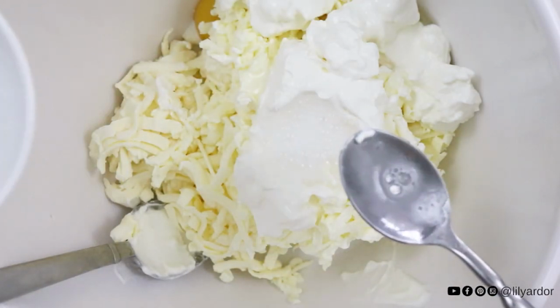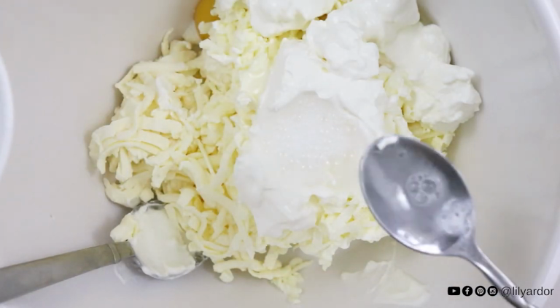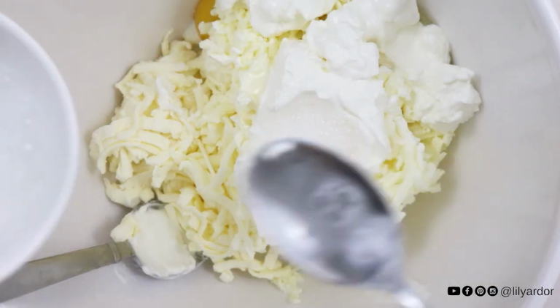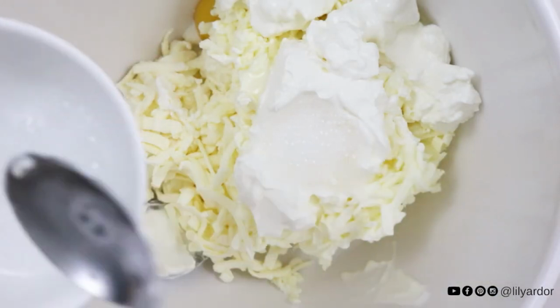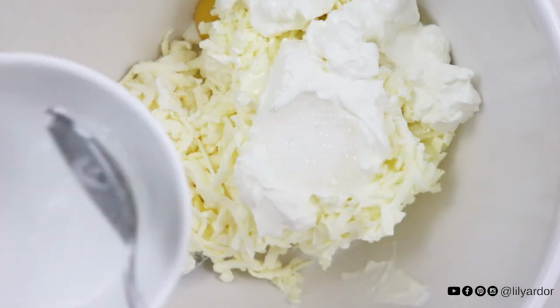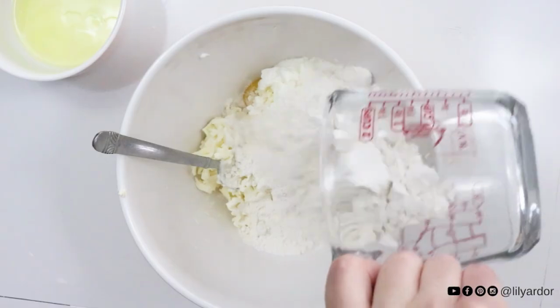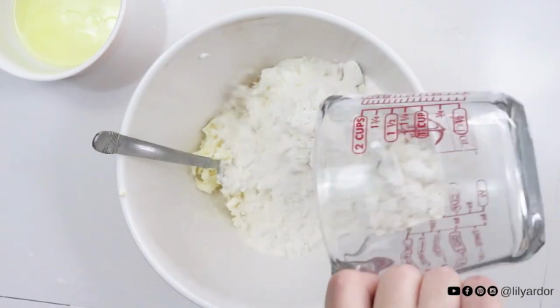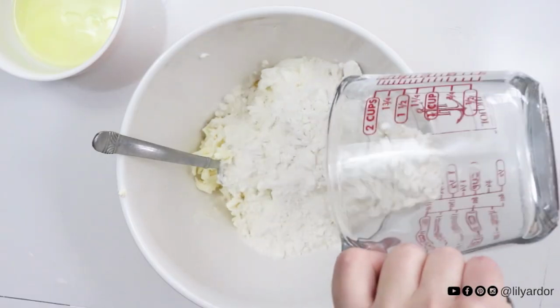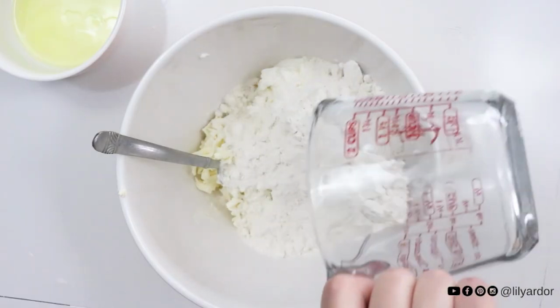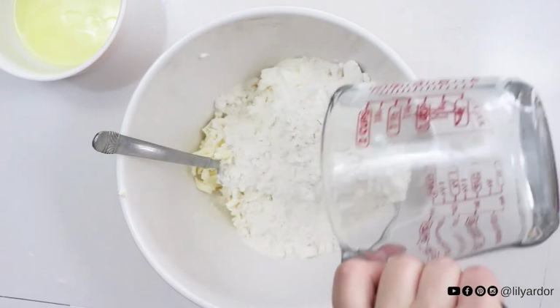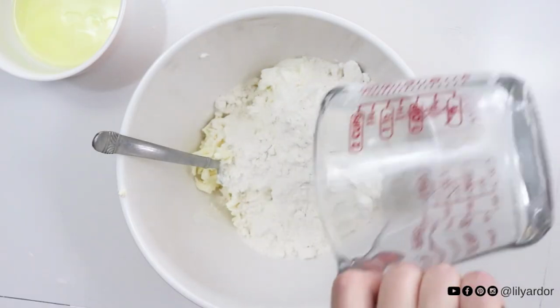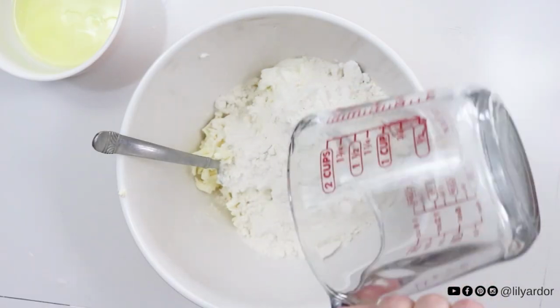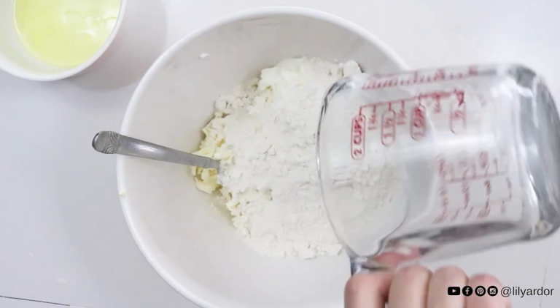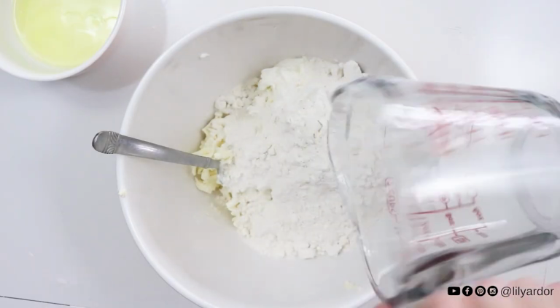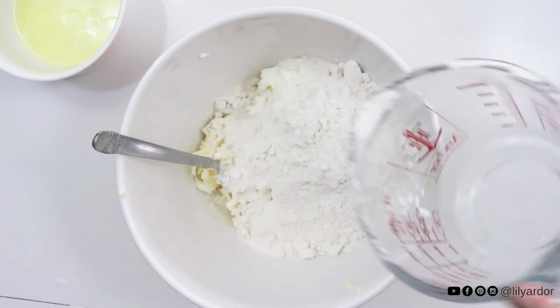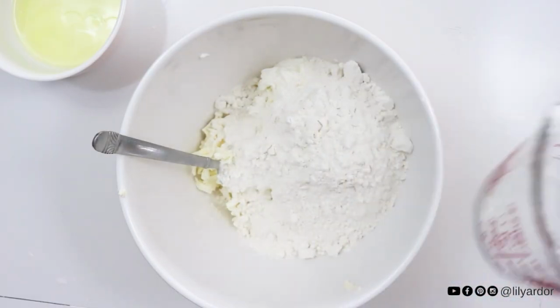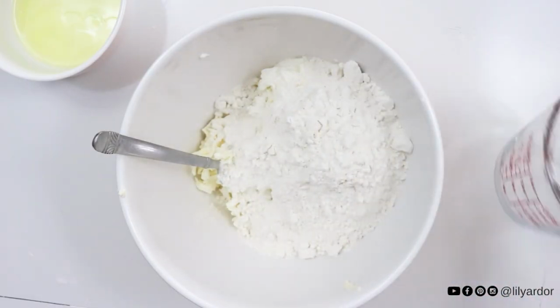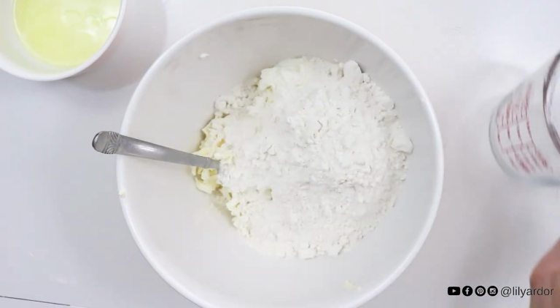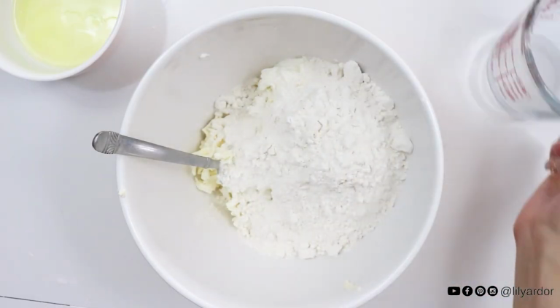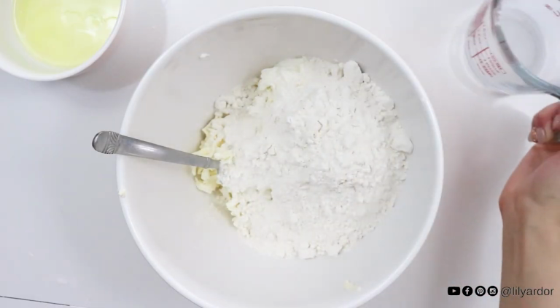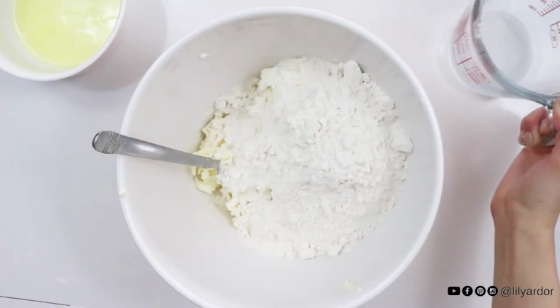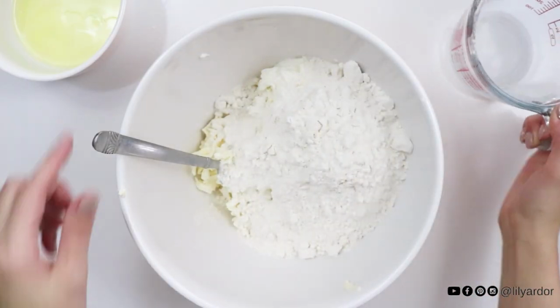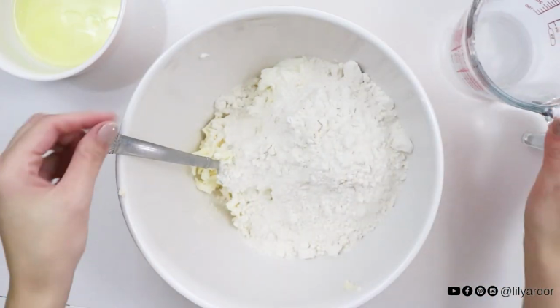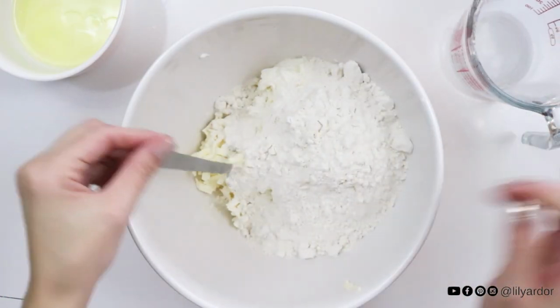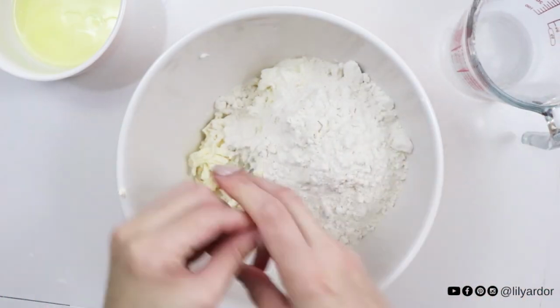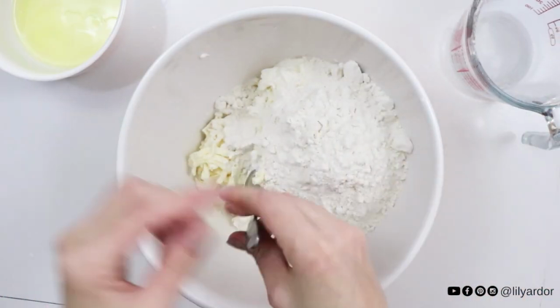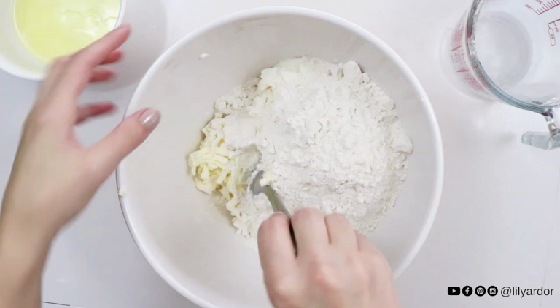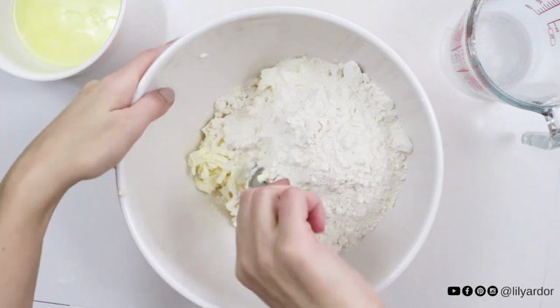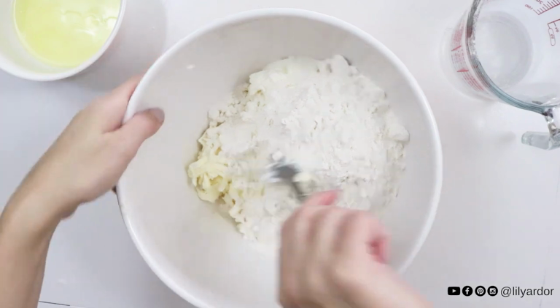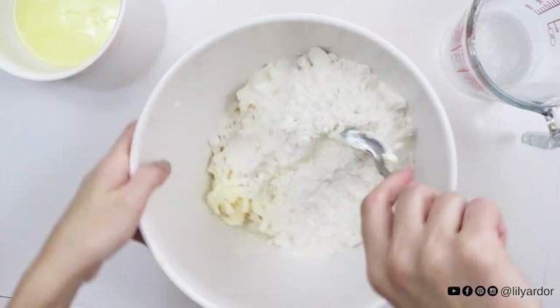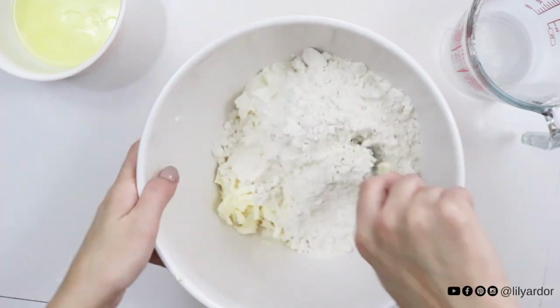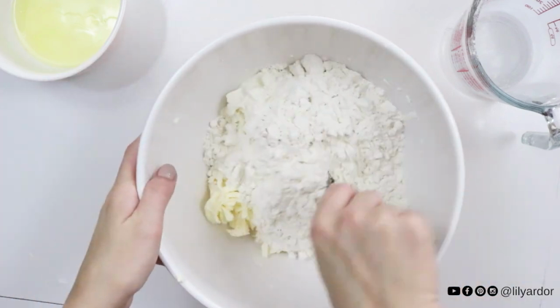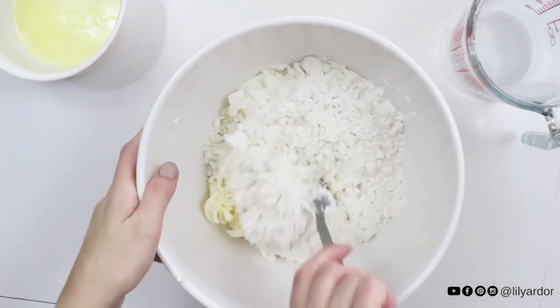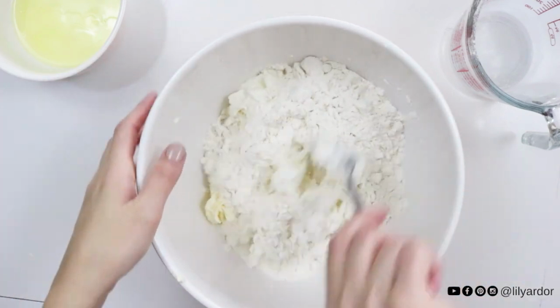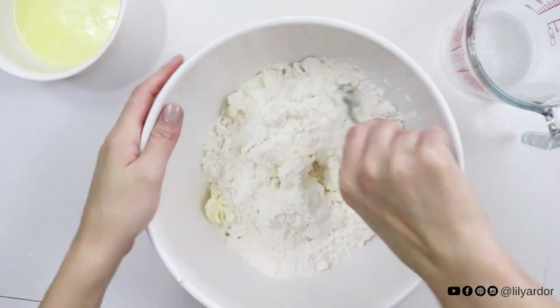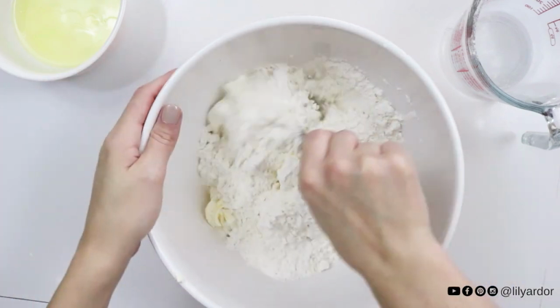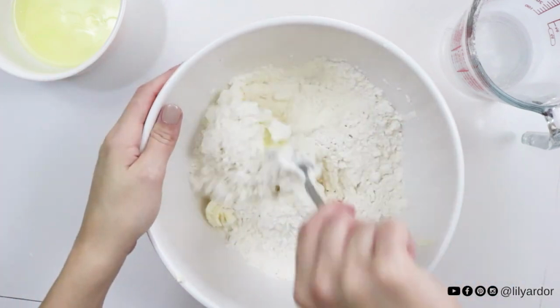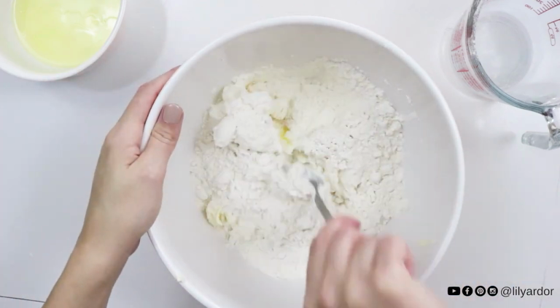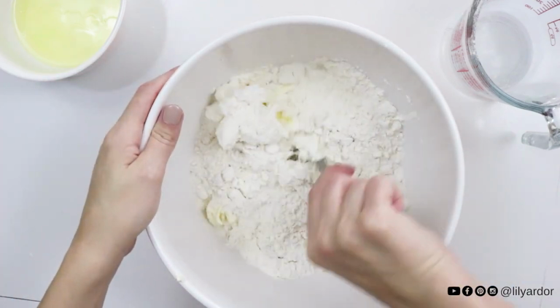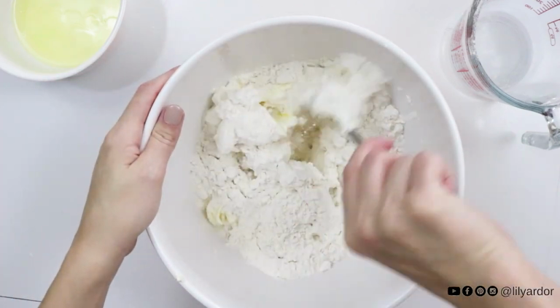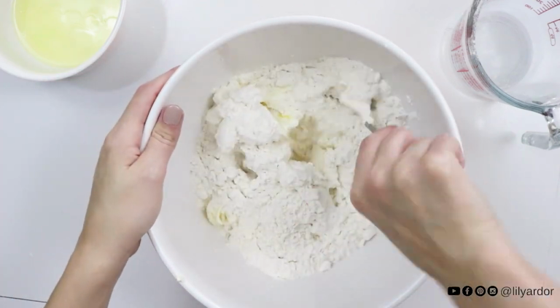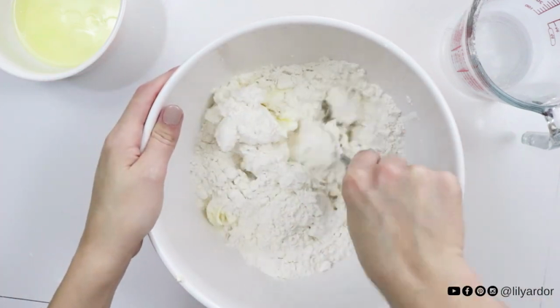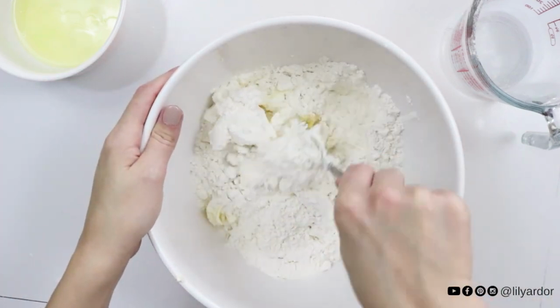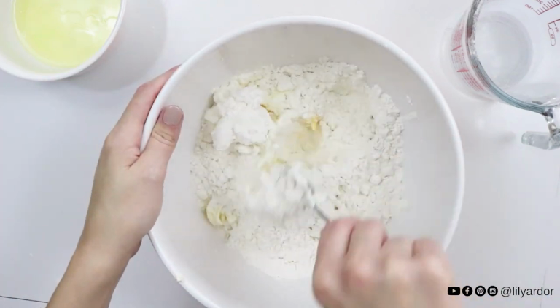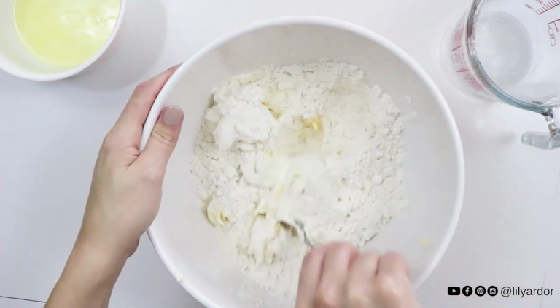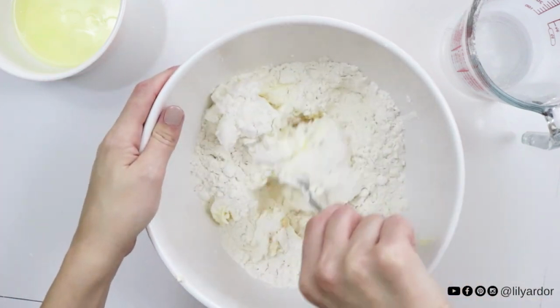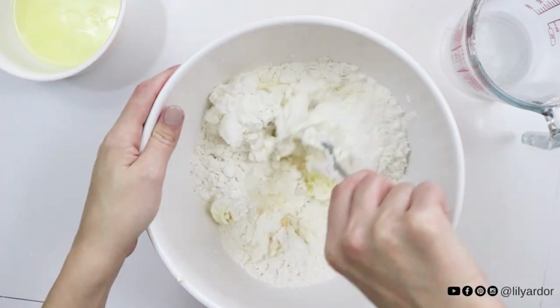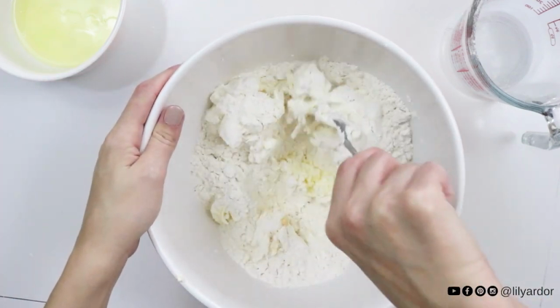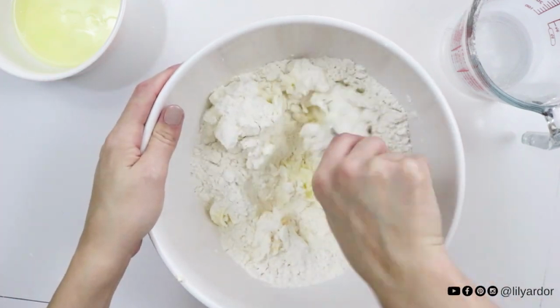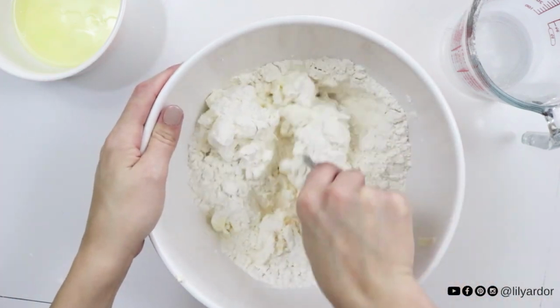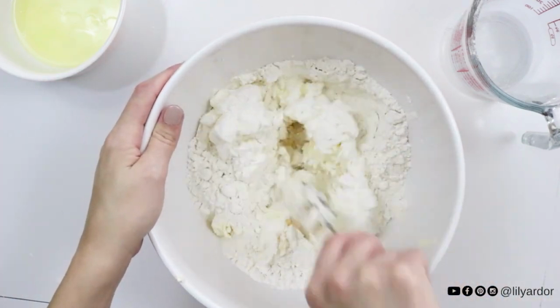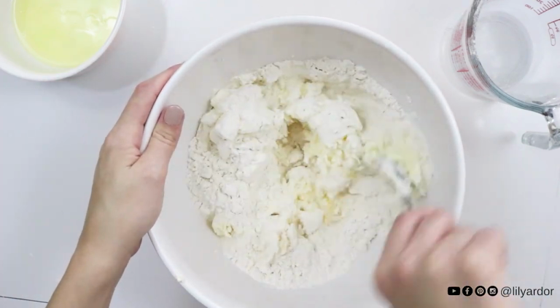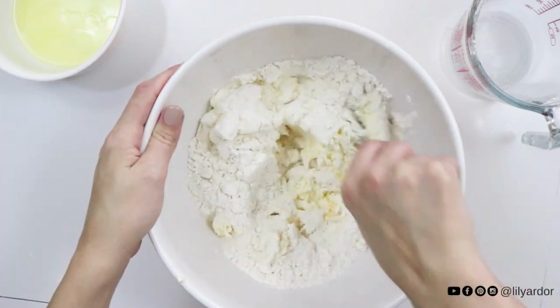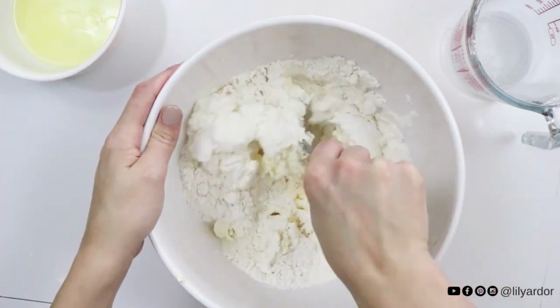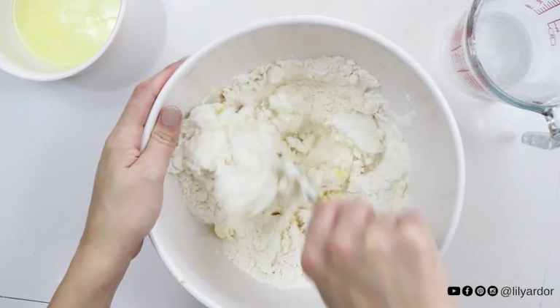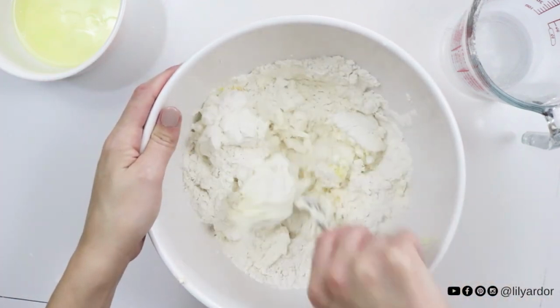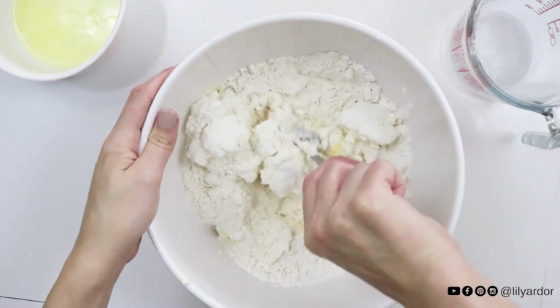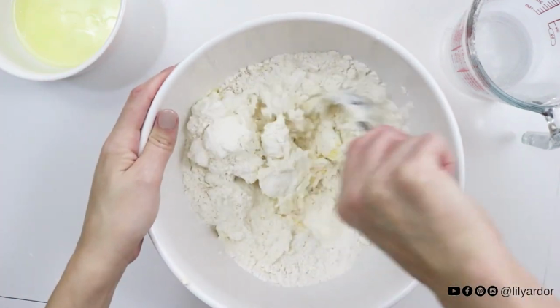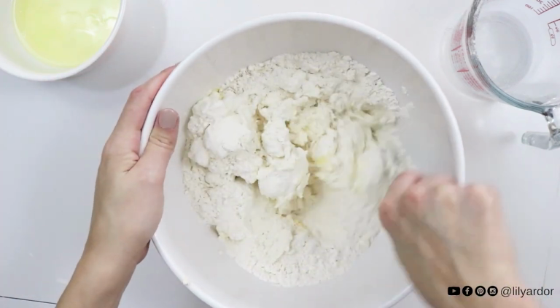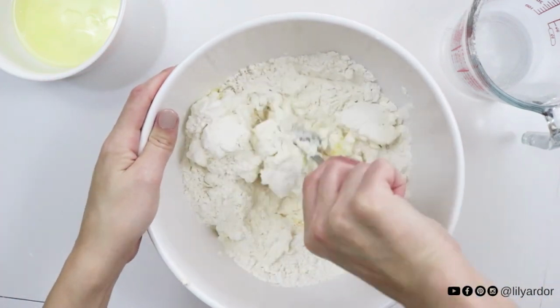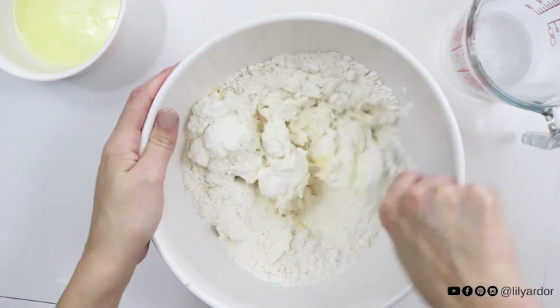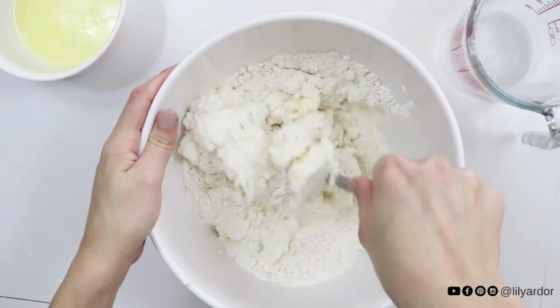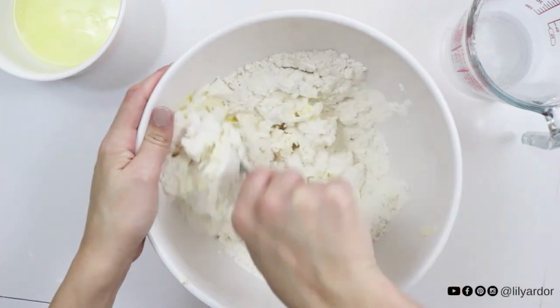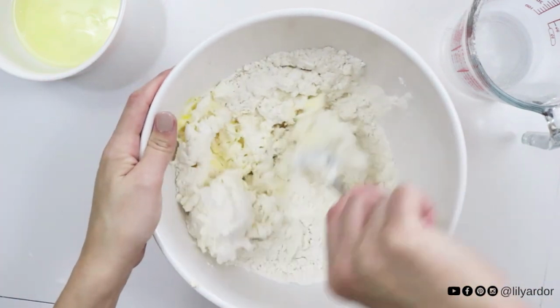Following that, add in your flour and mix it with your spoon. Once it gets clumpy, use your hands to knead it into an even ball.